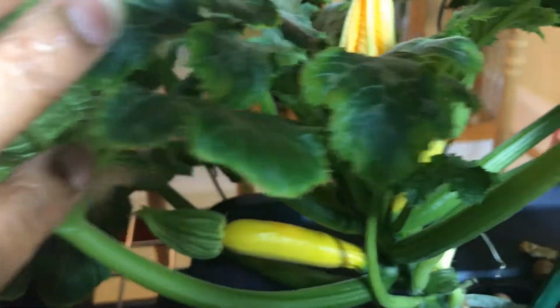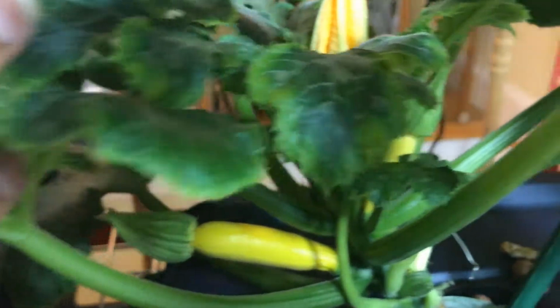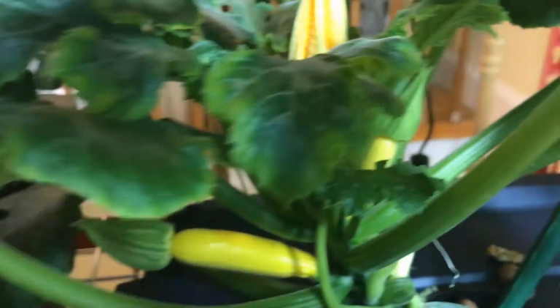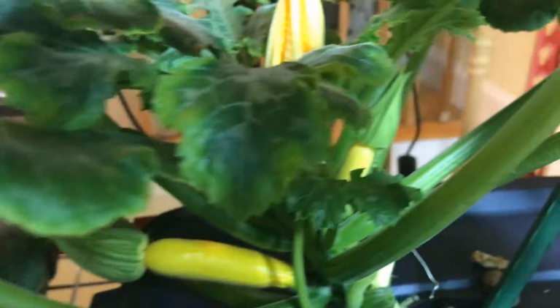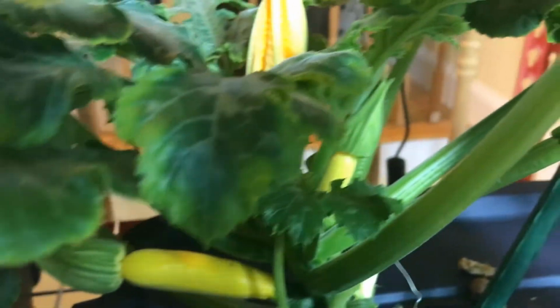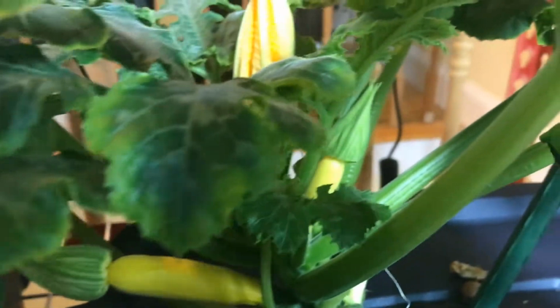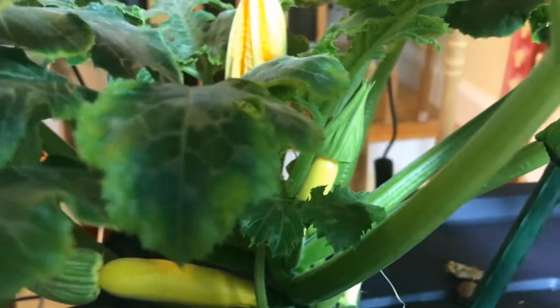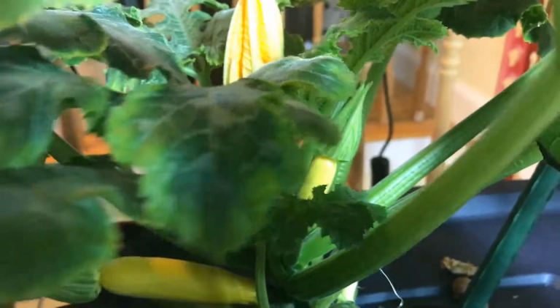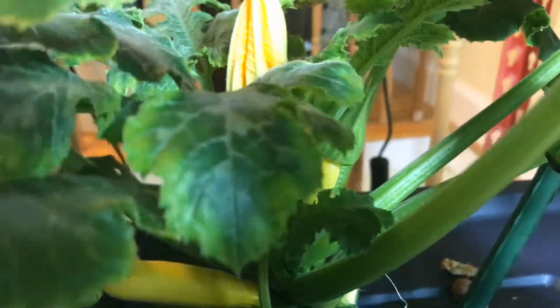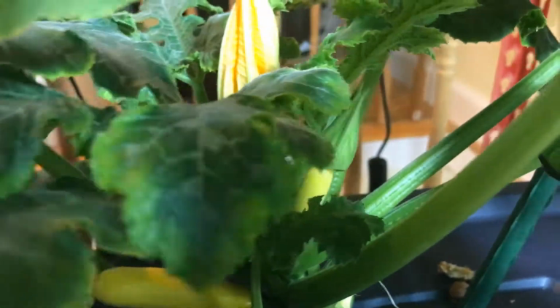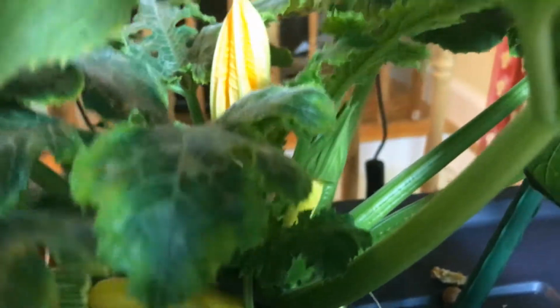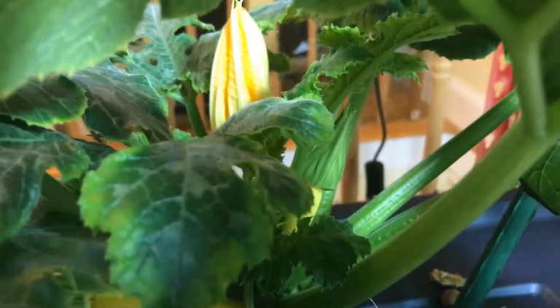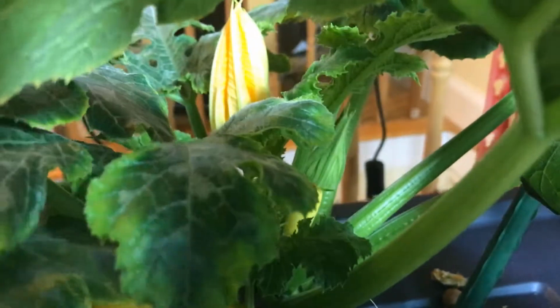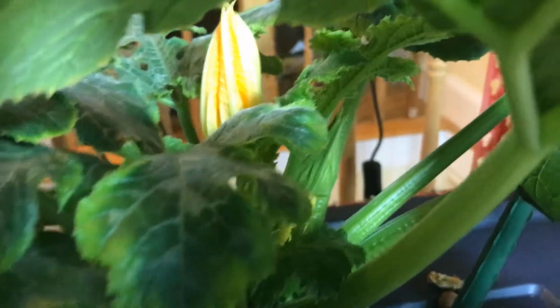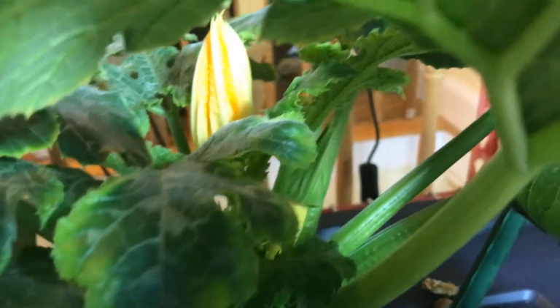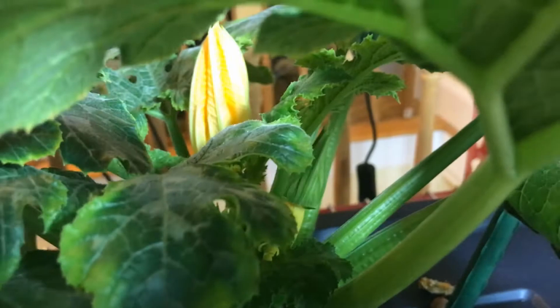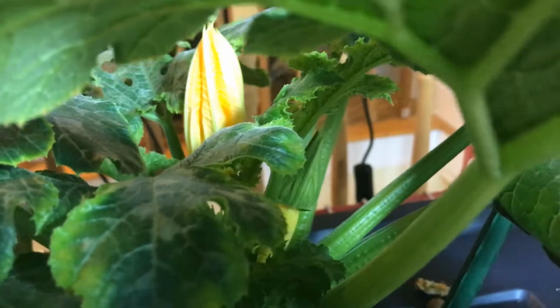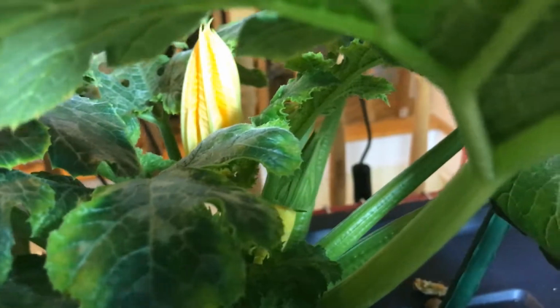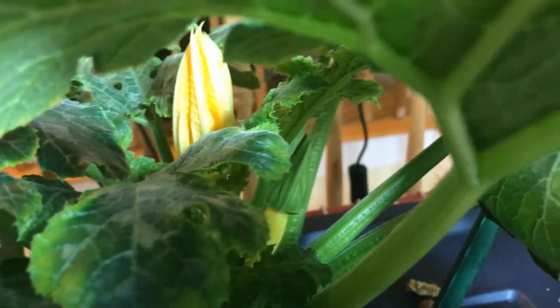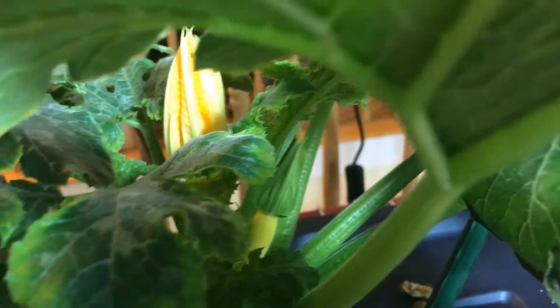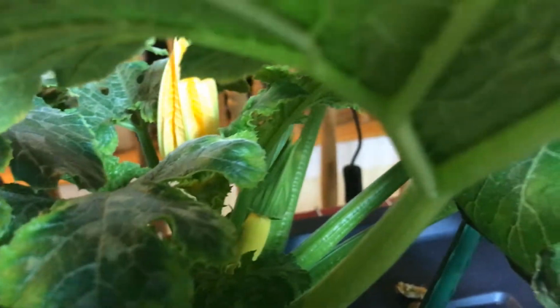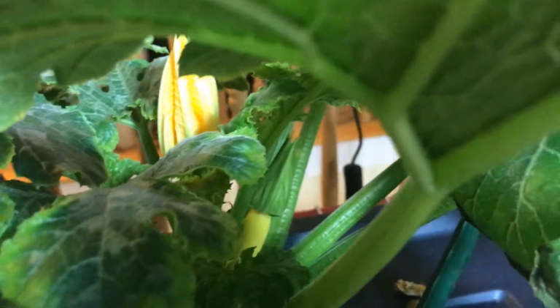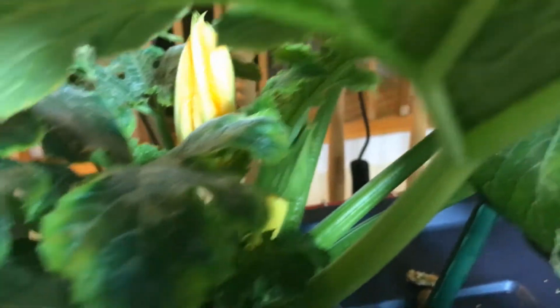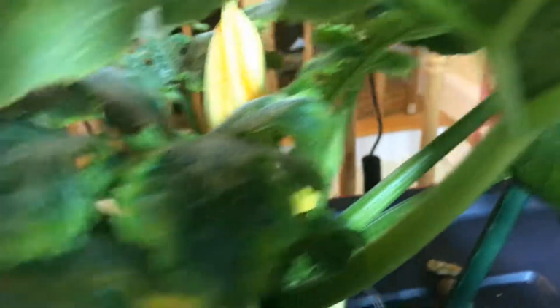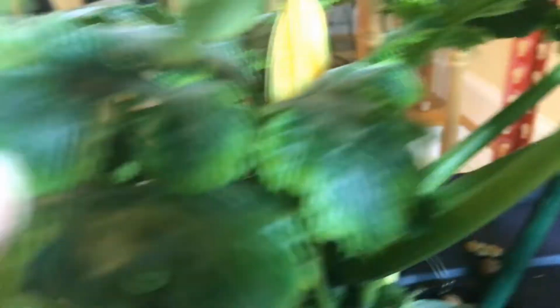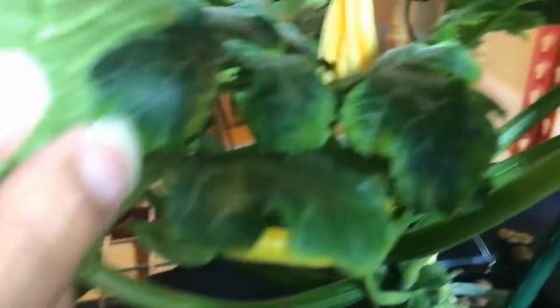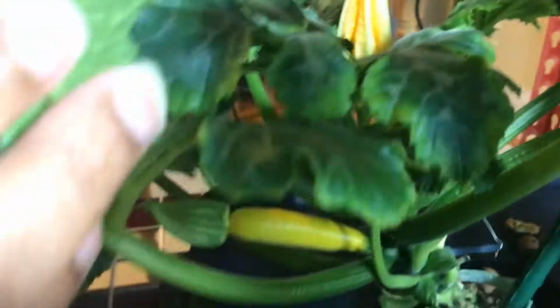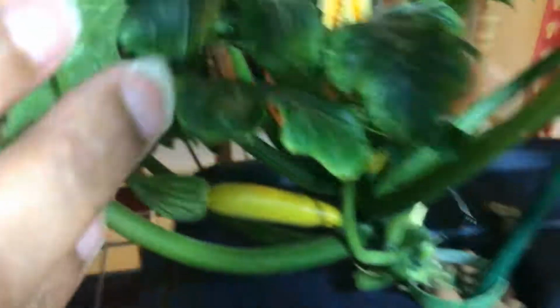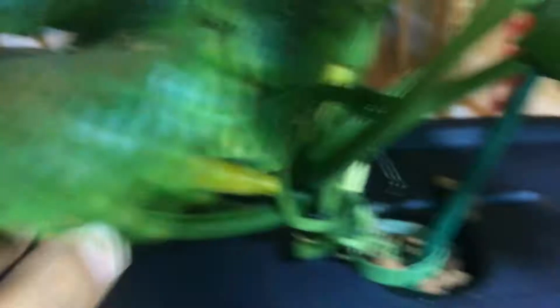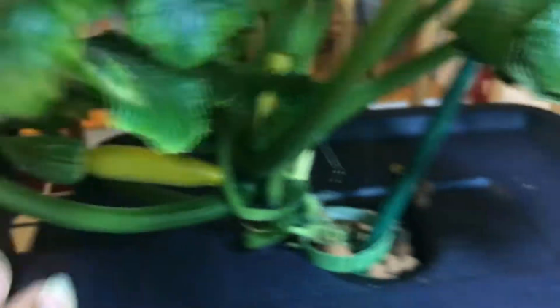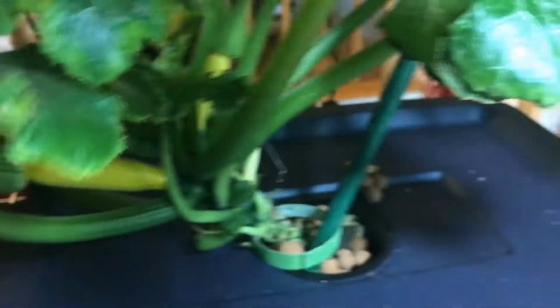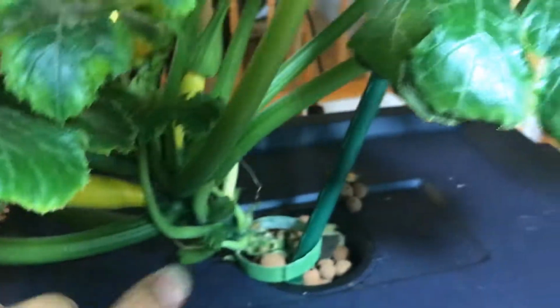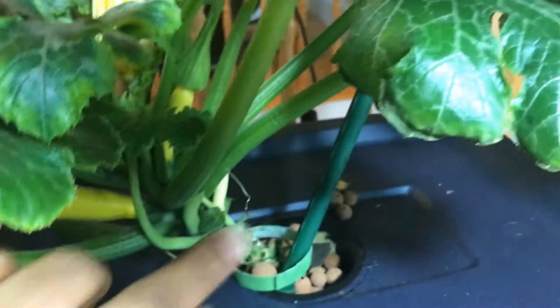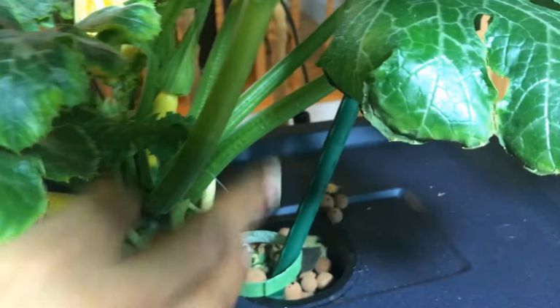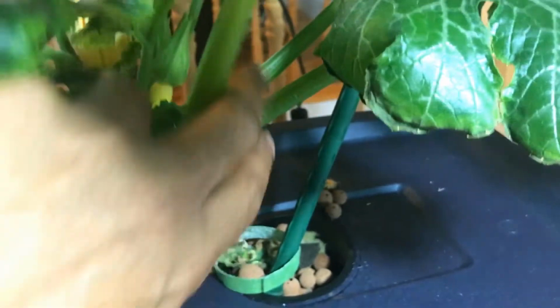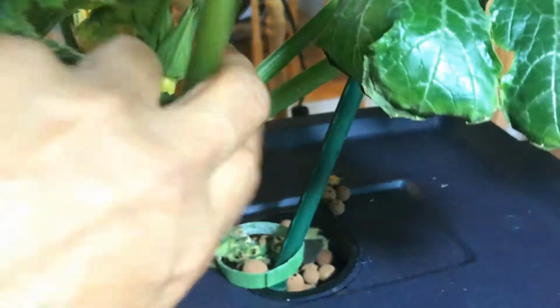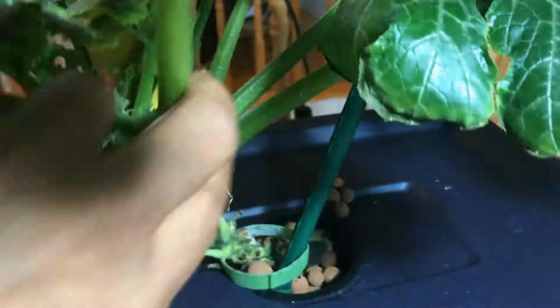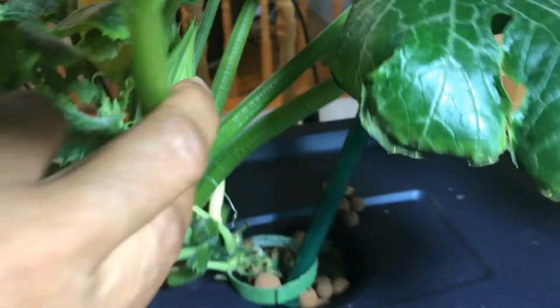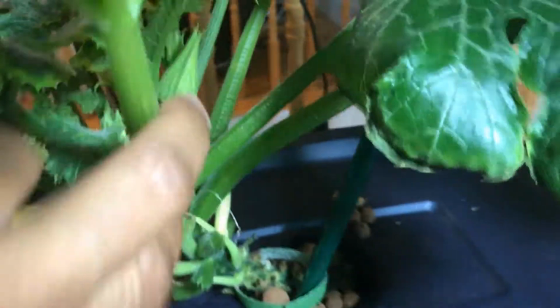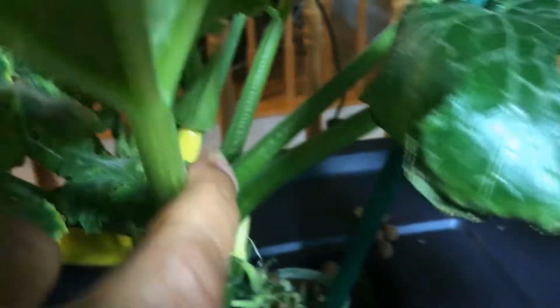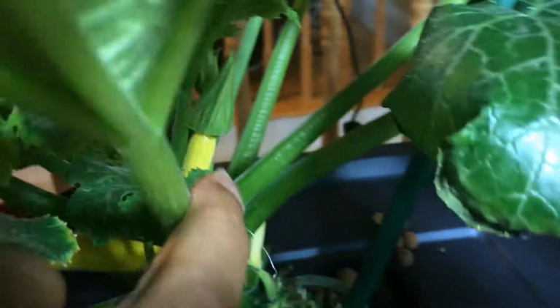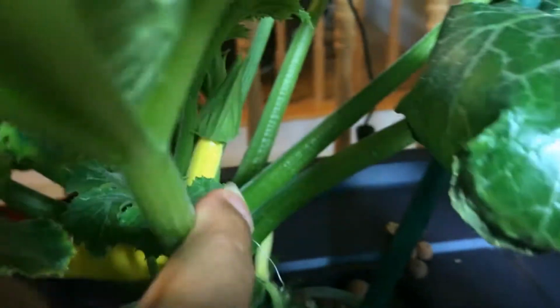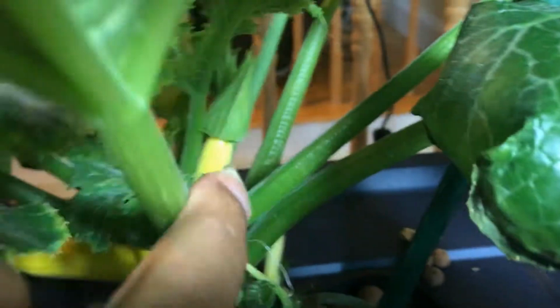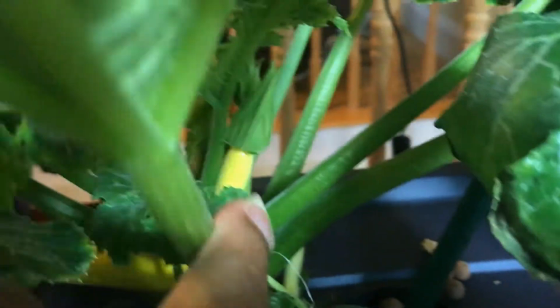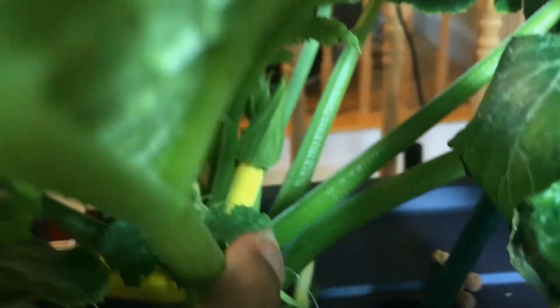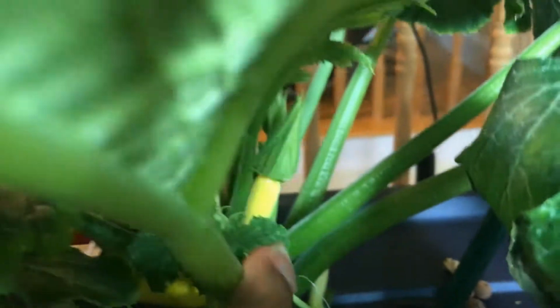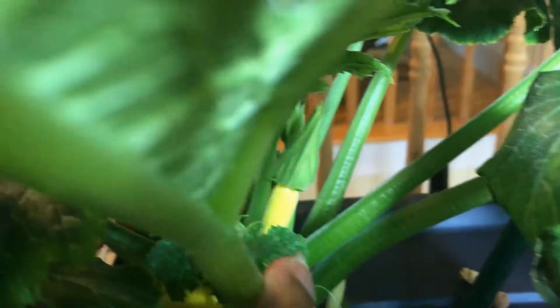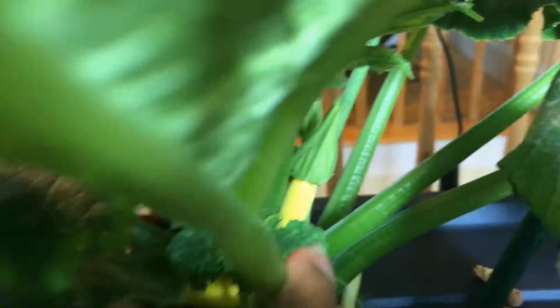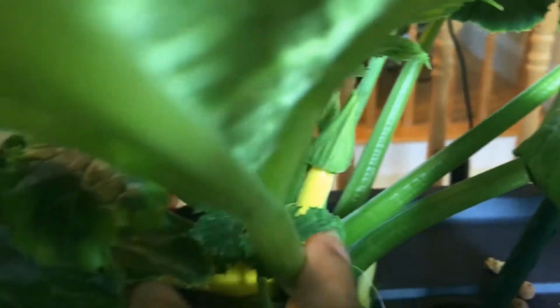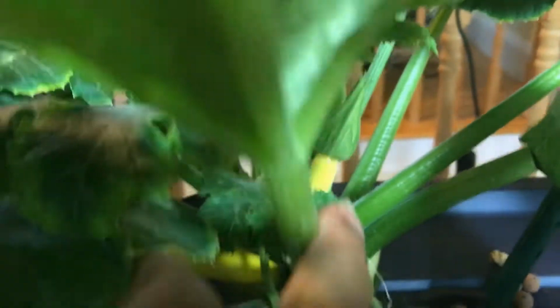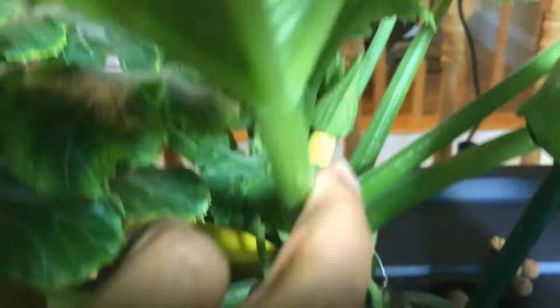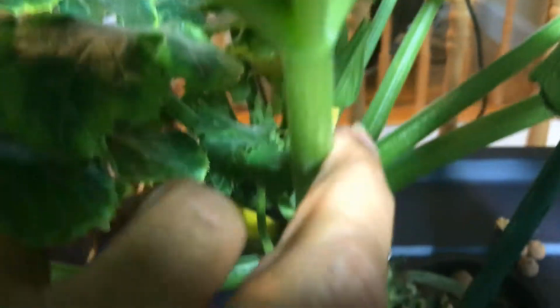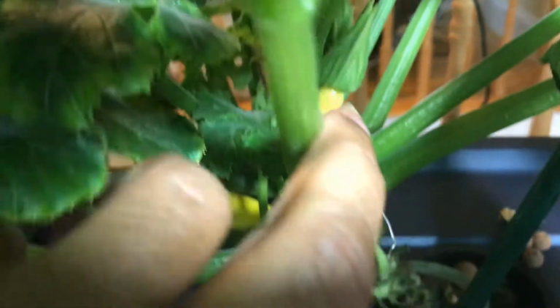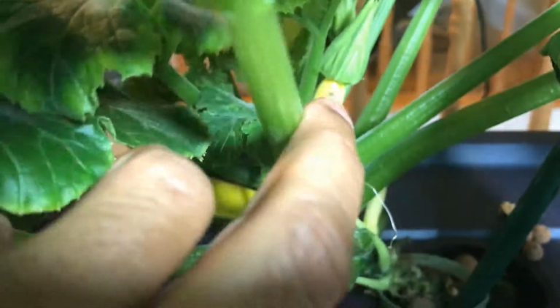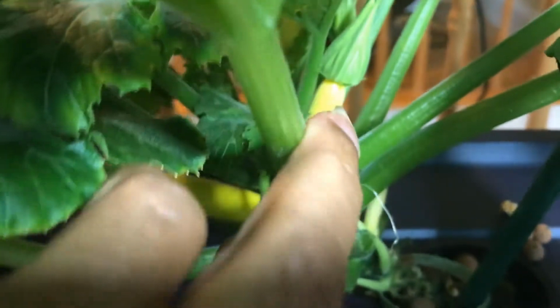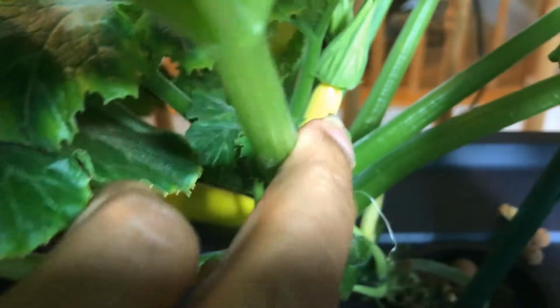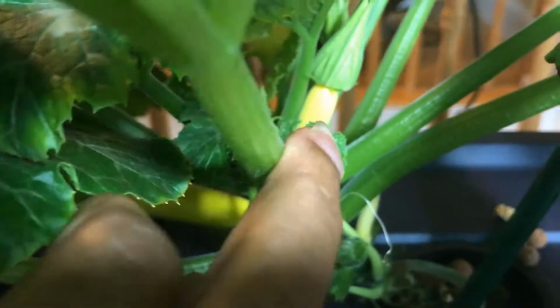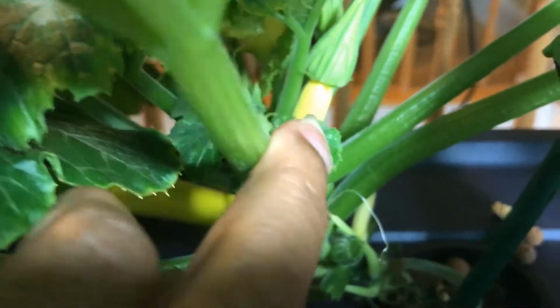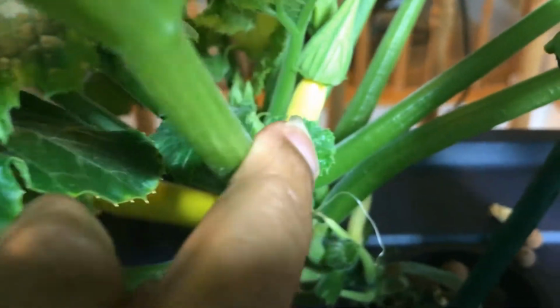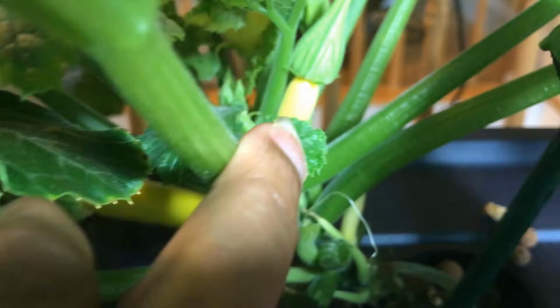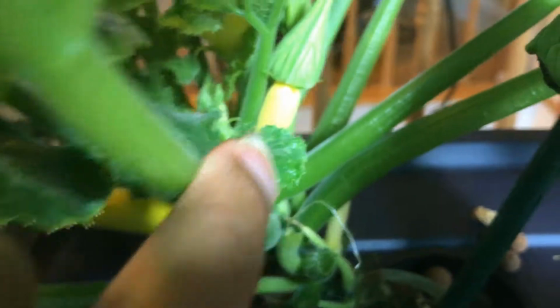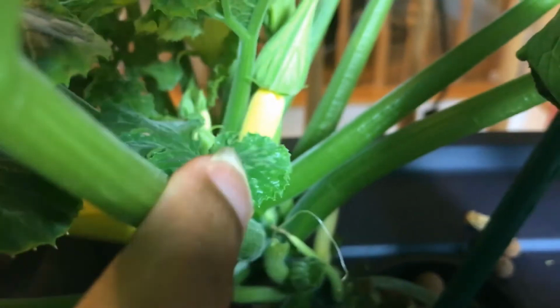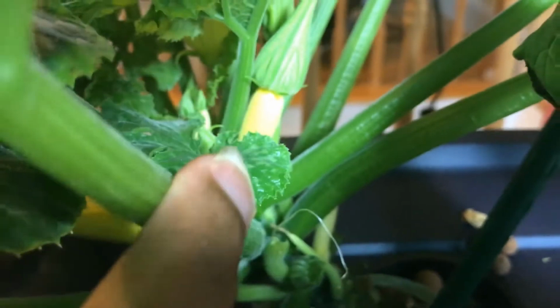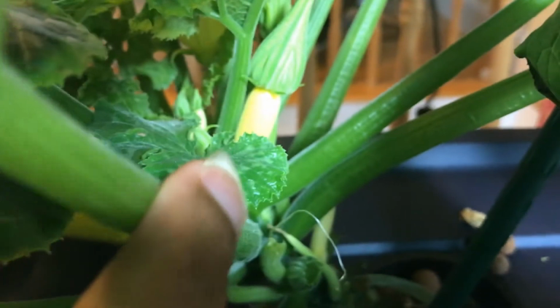There's another one here — there are some tiny ones that are forming.